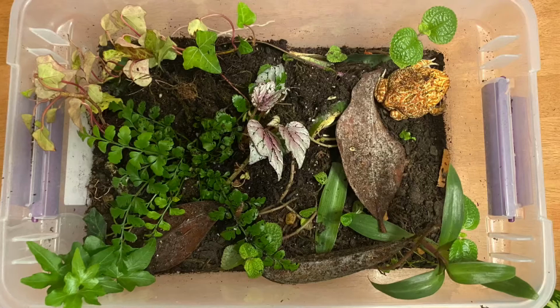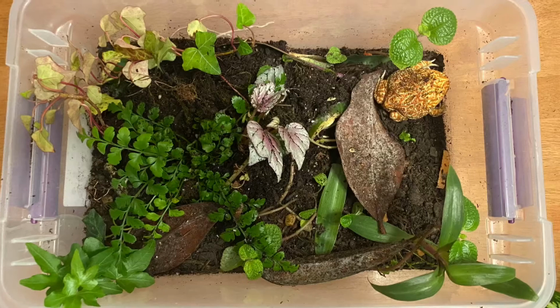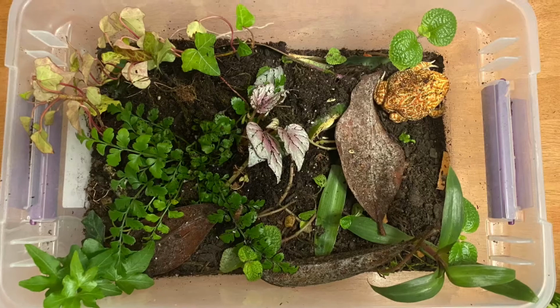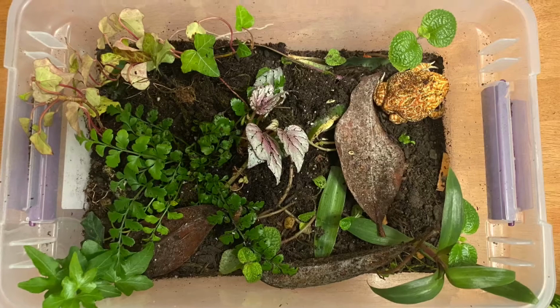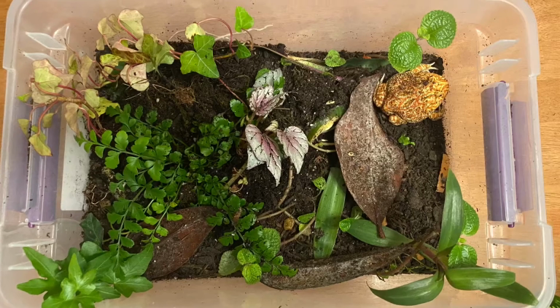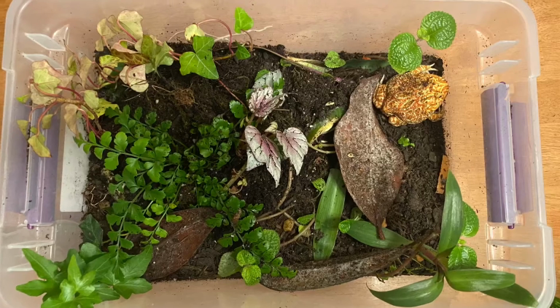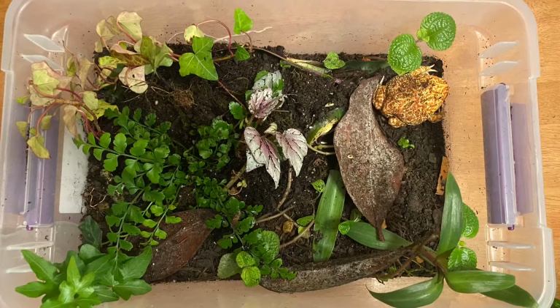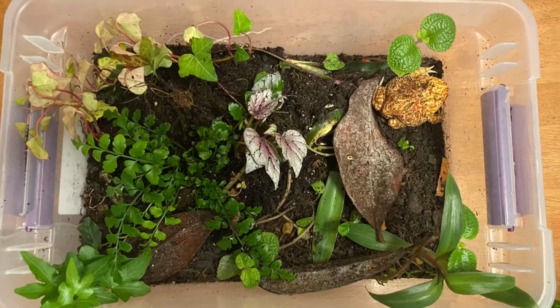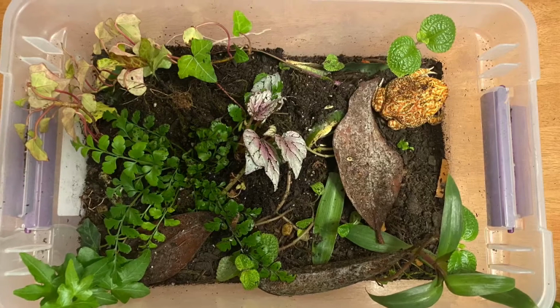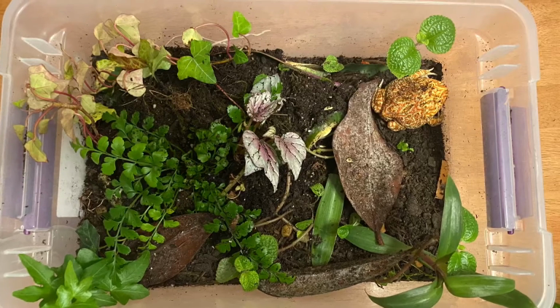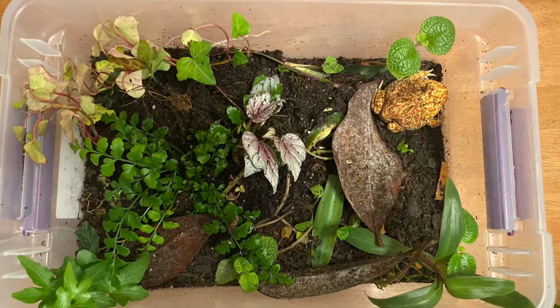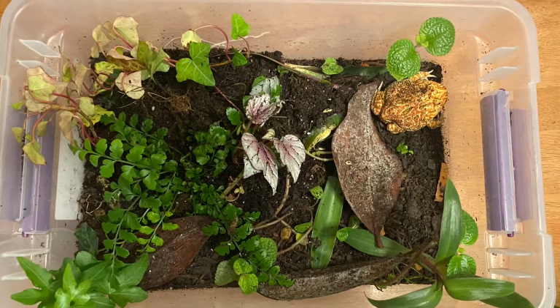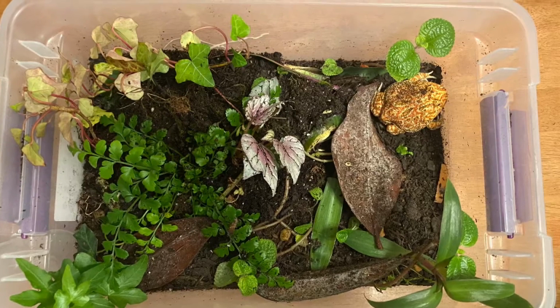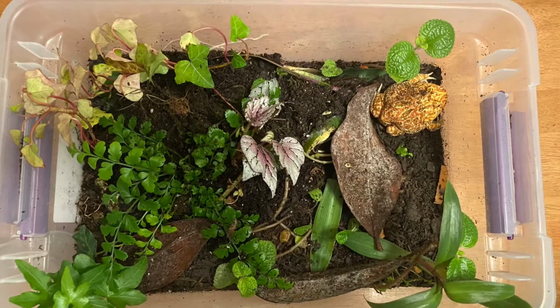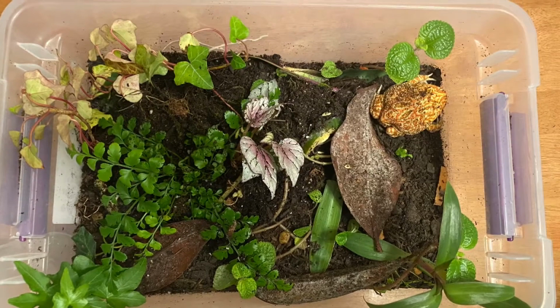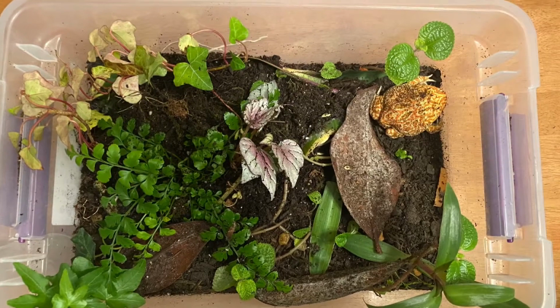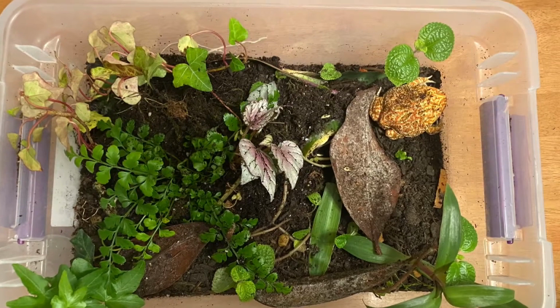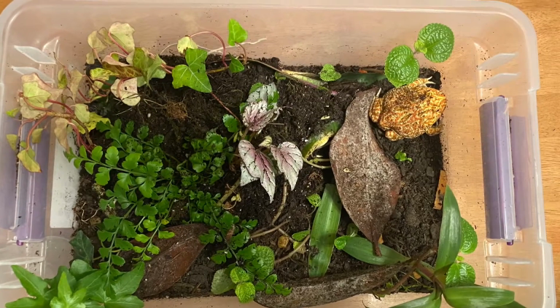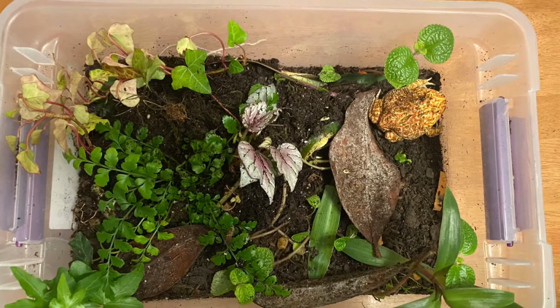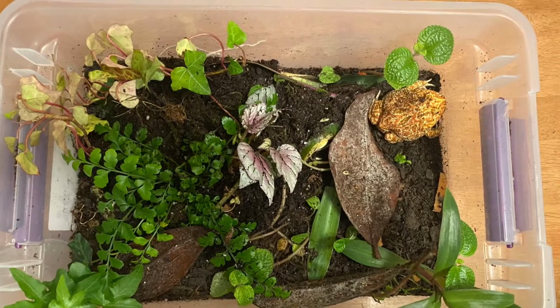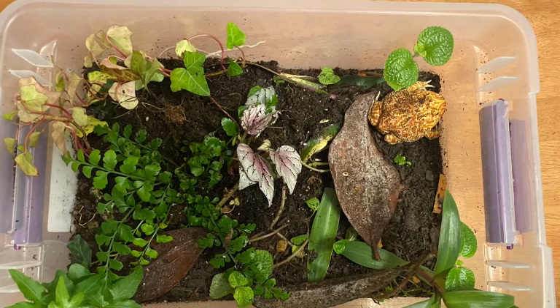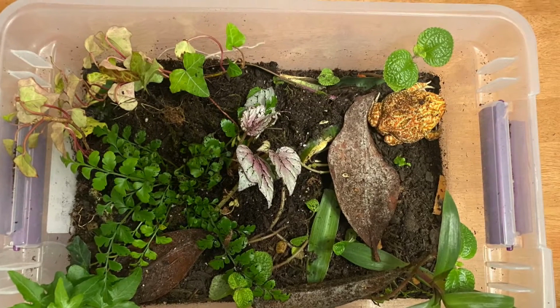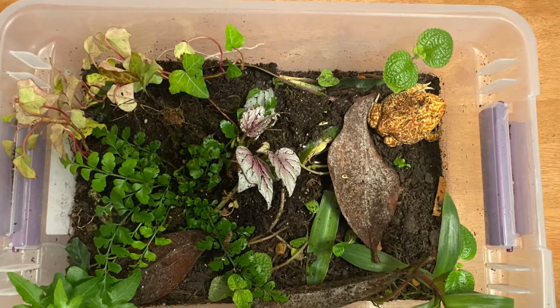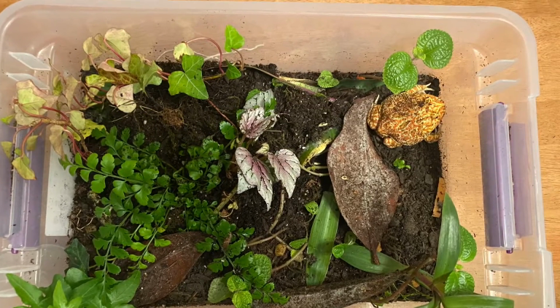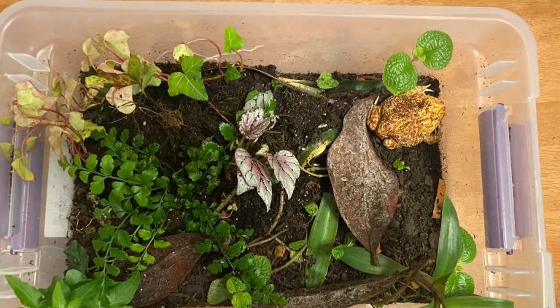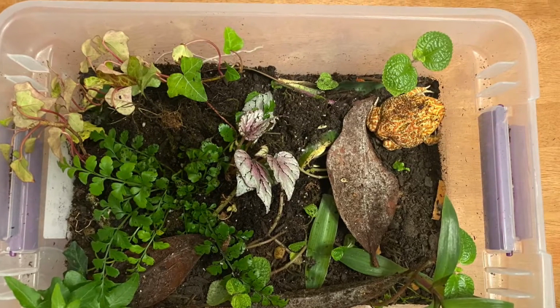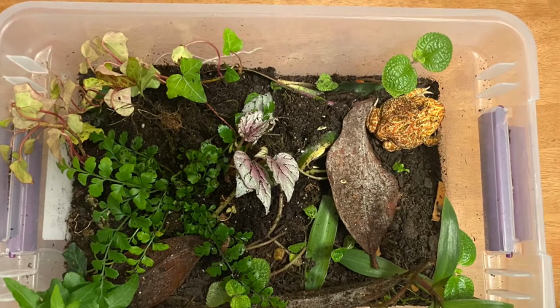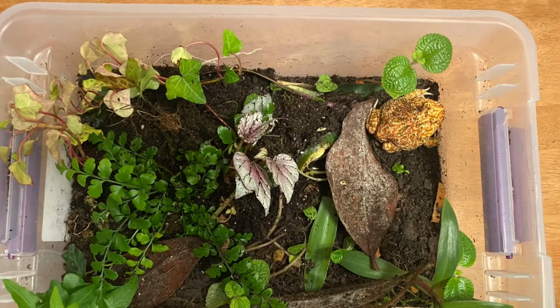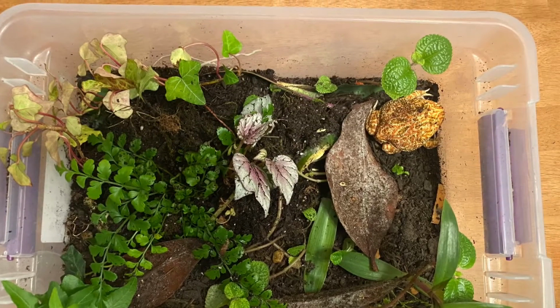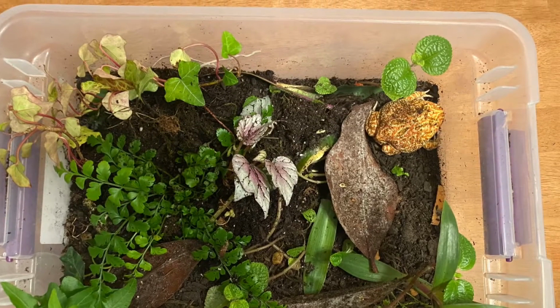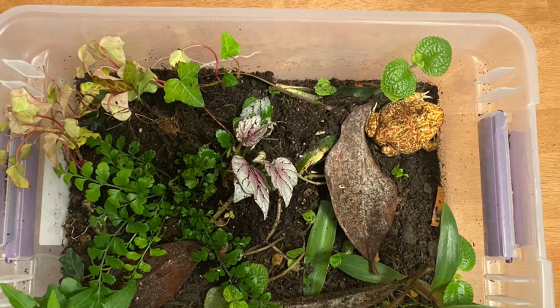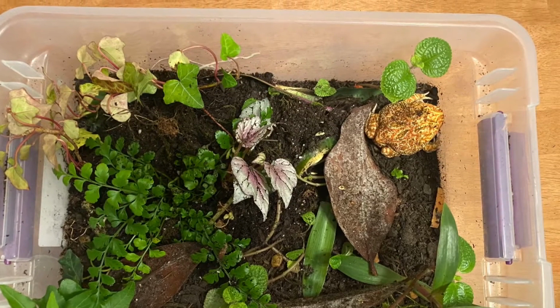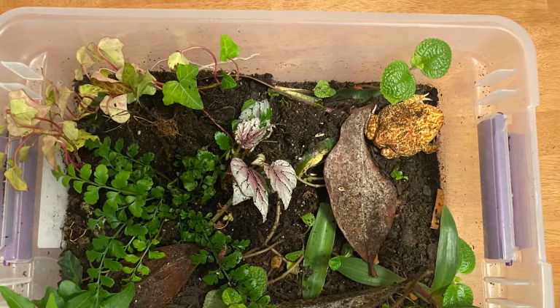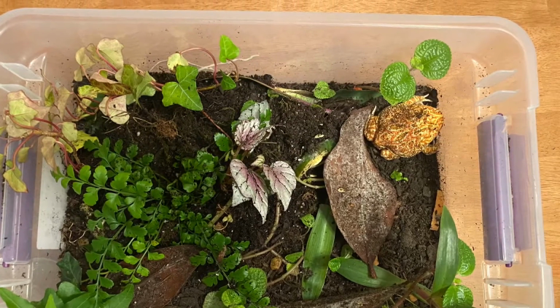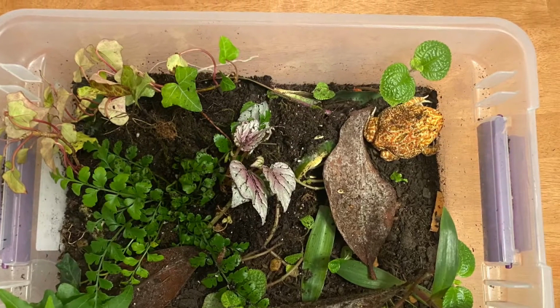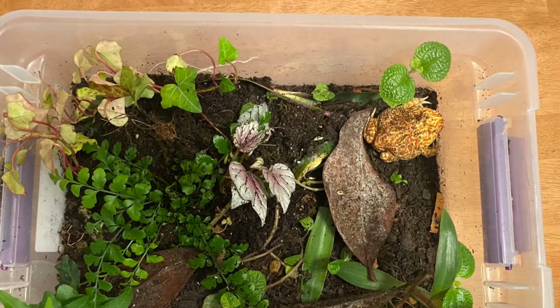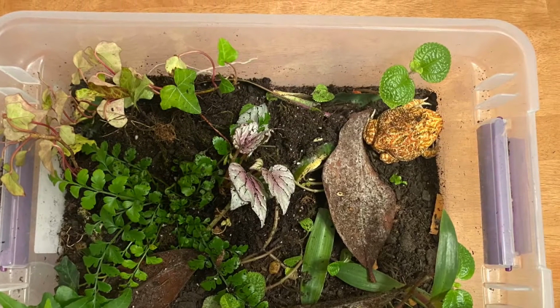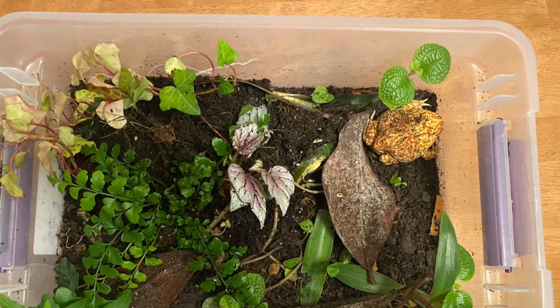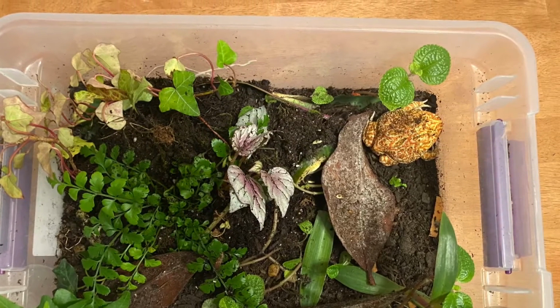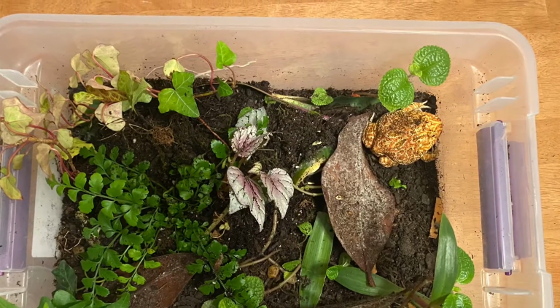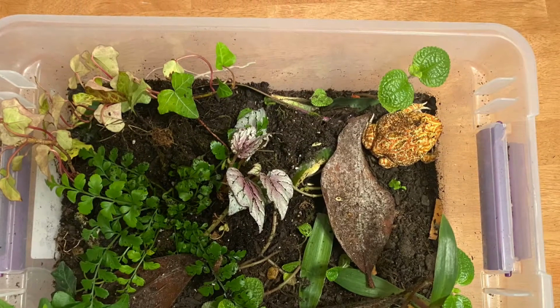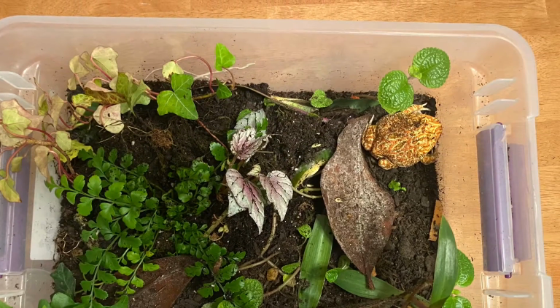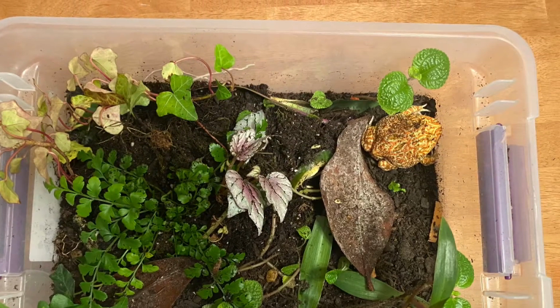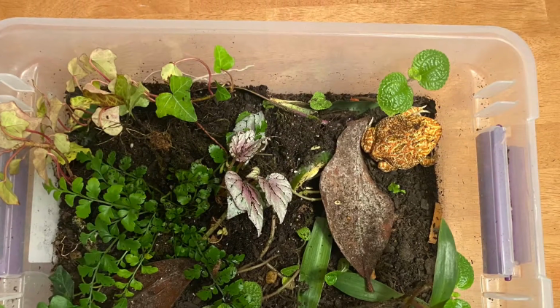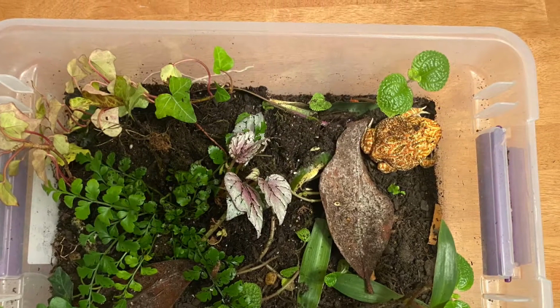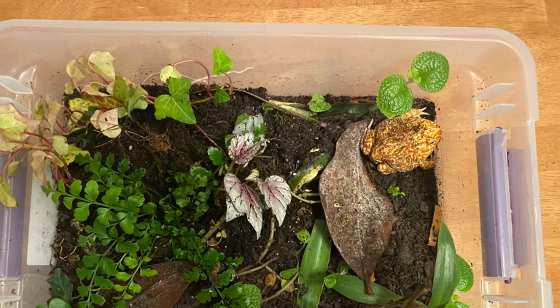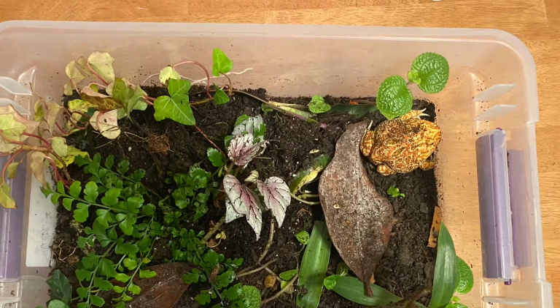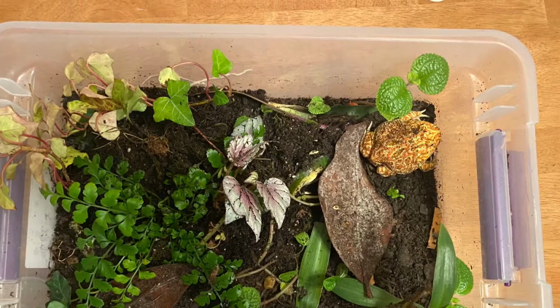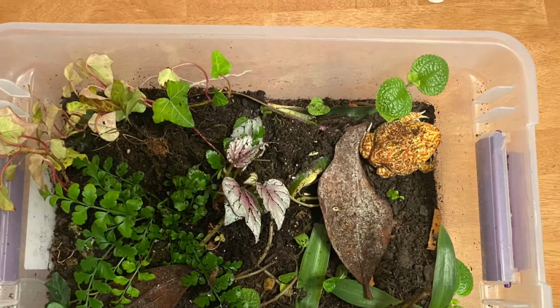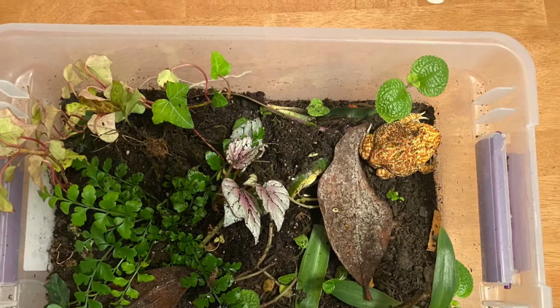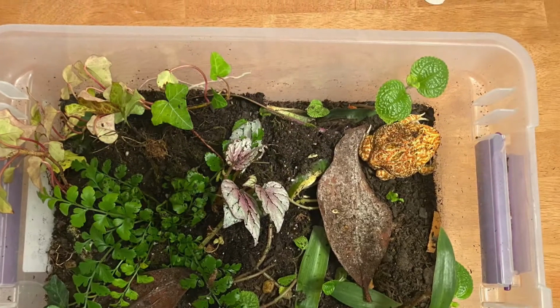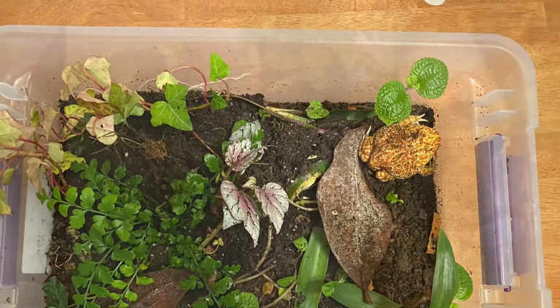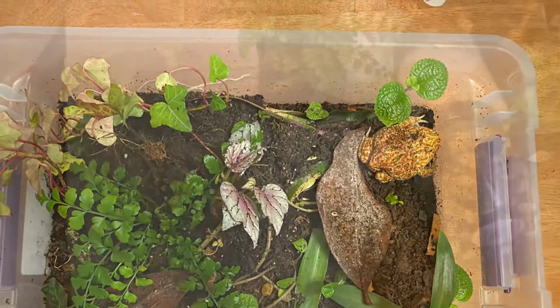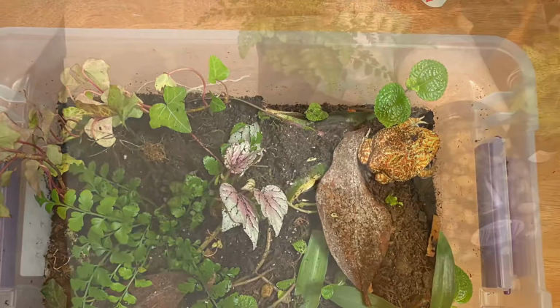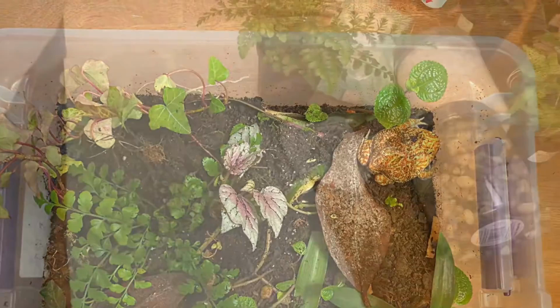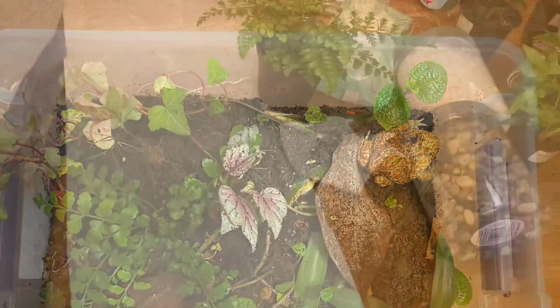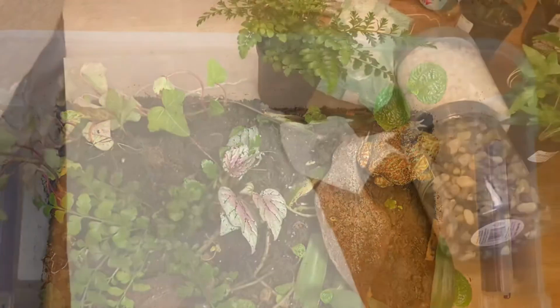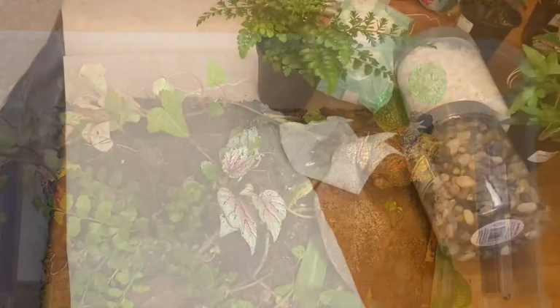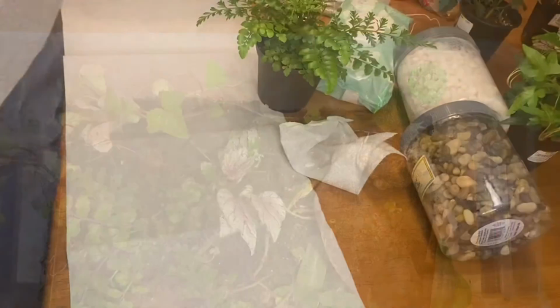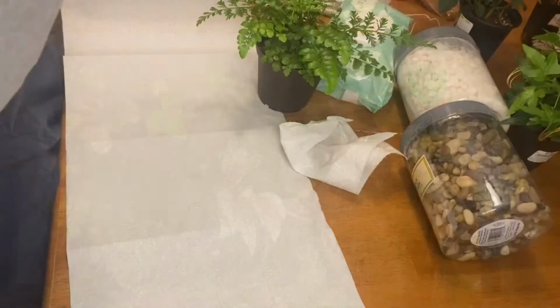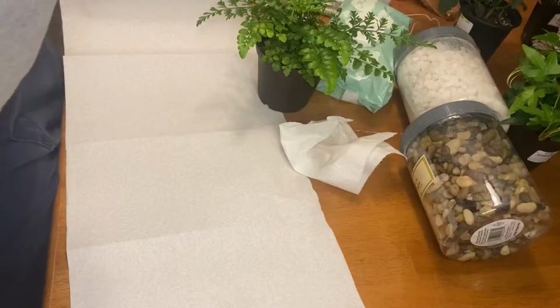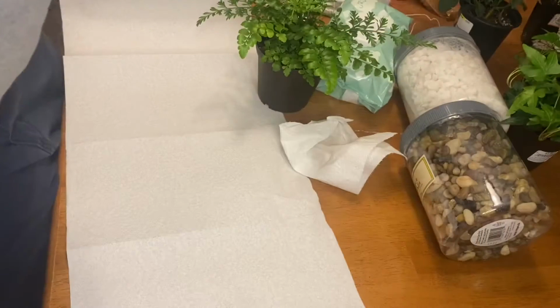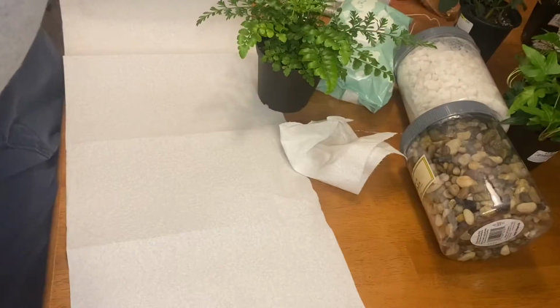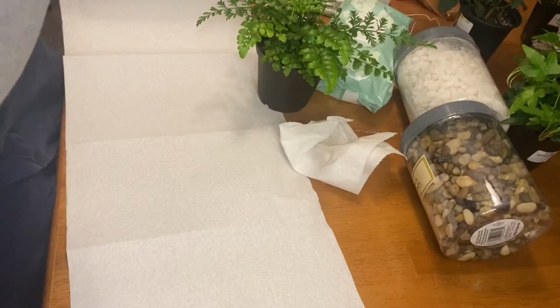Good day mites! Today we will be going over my propagation method from some plants I found at Home Depot.